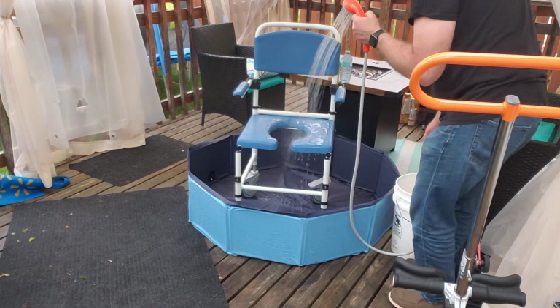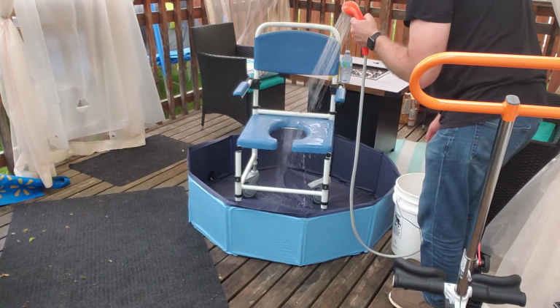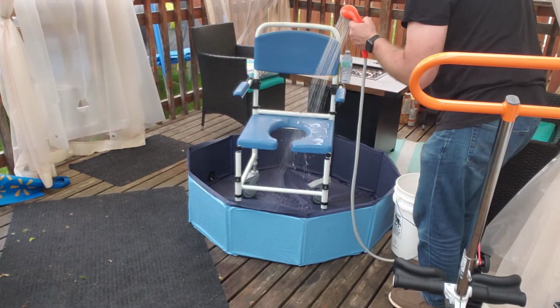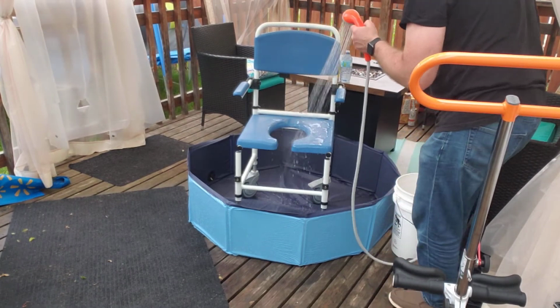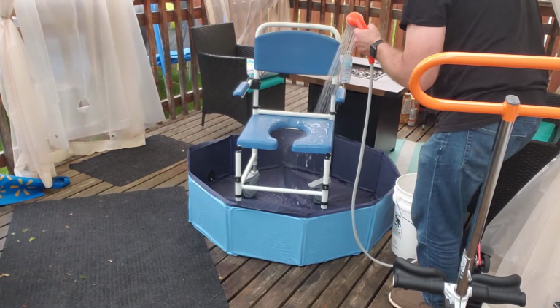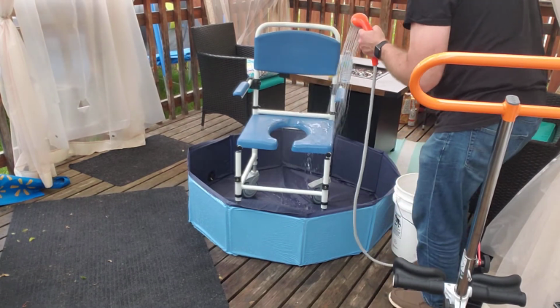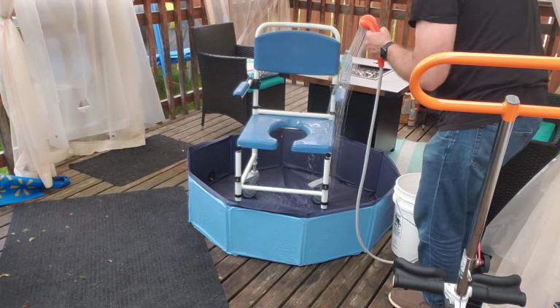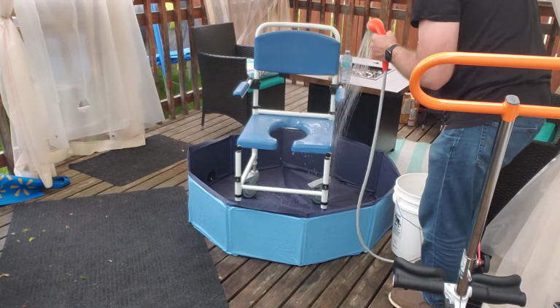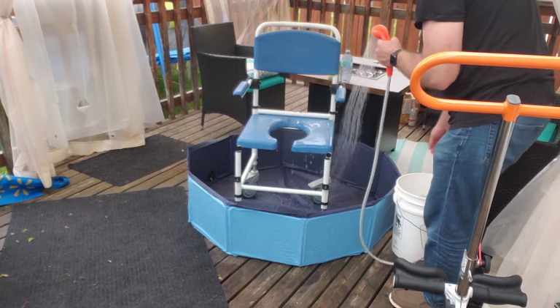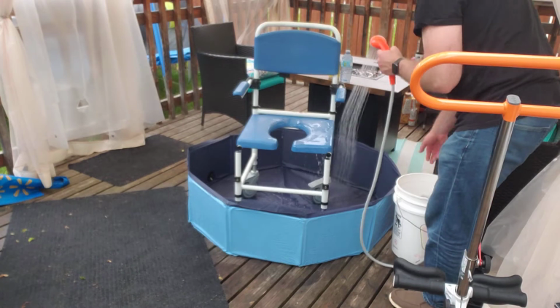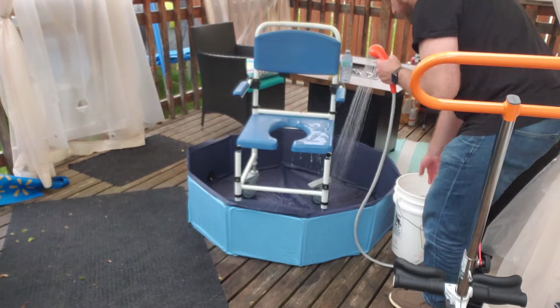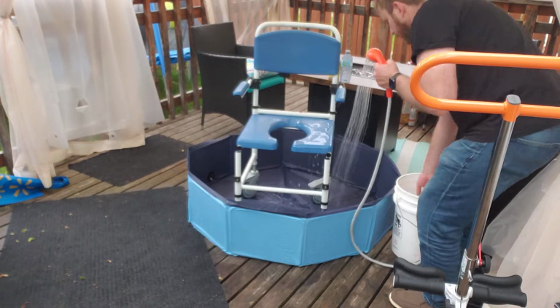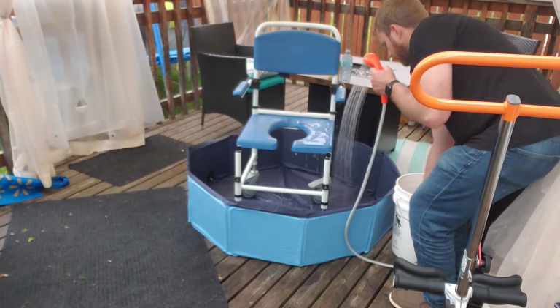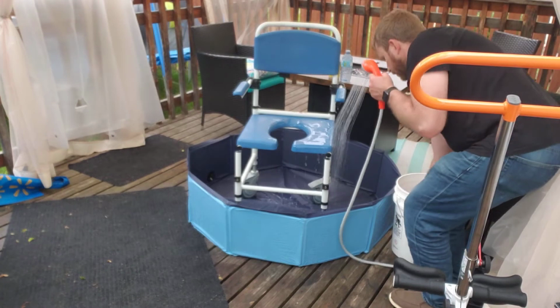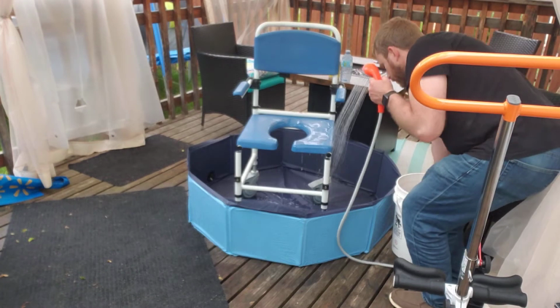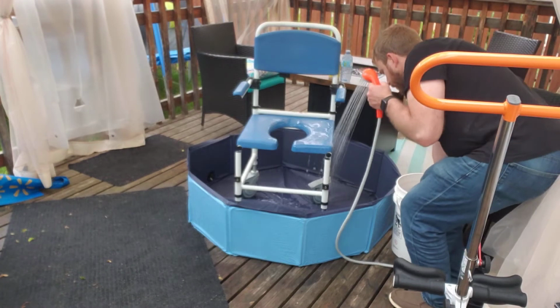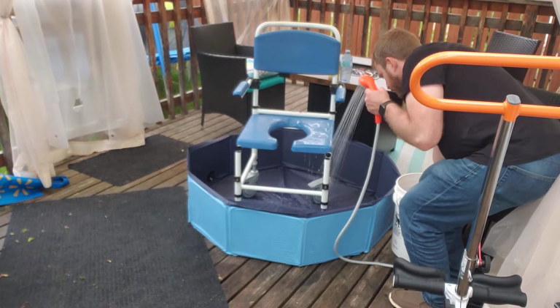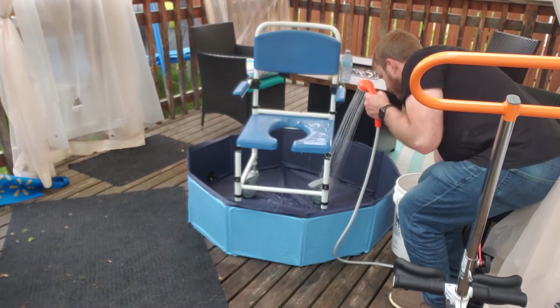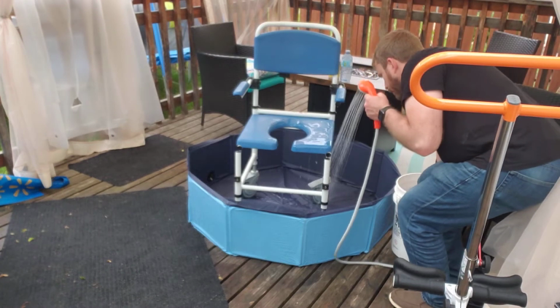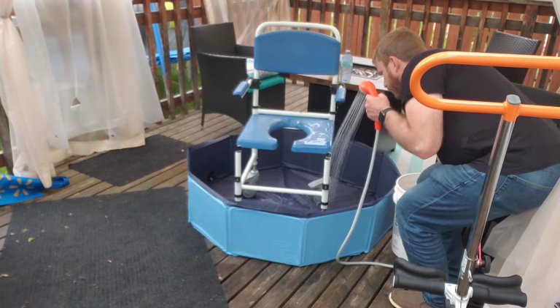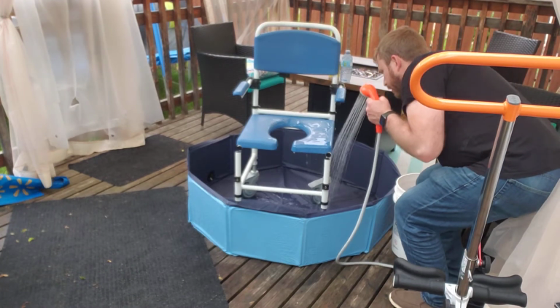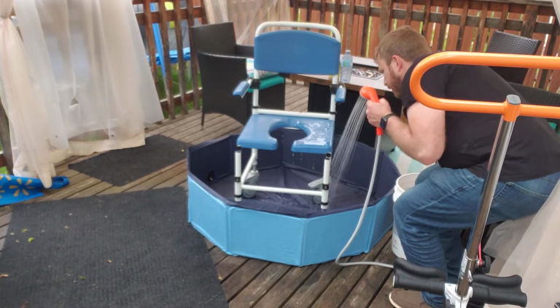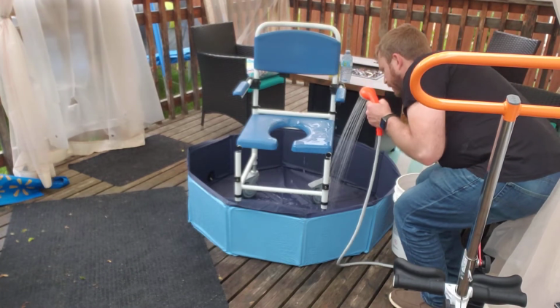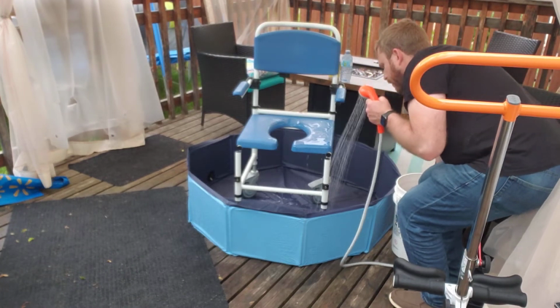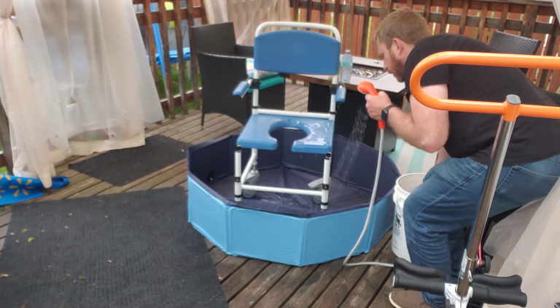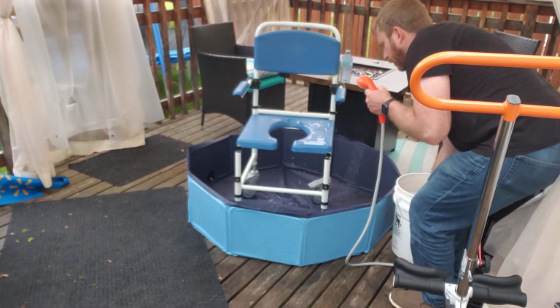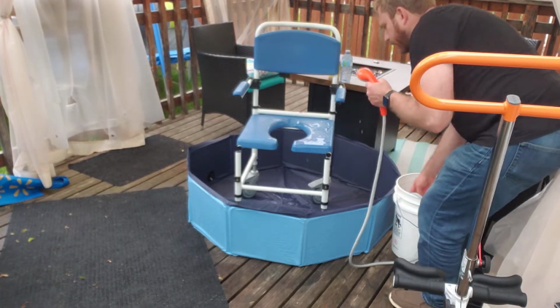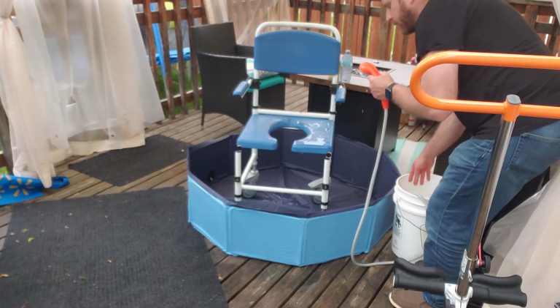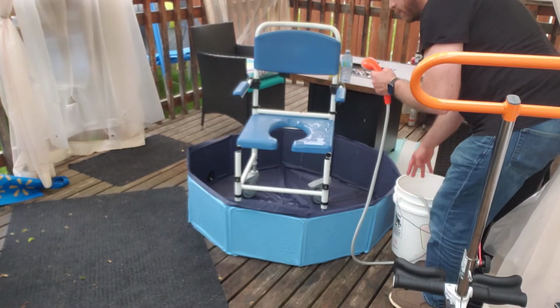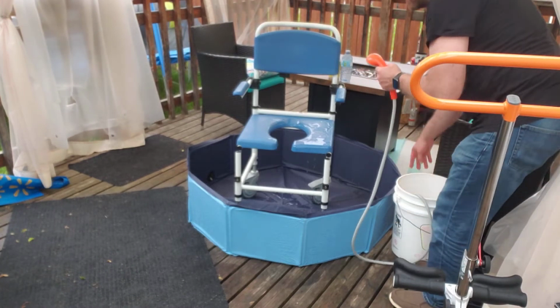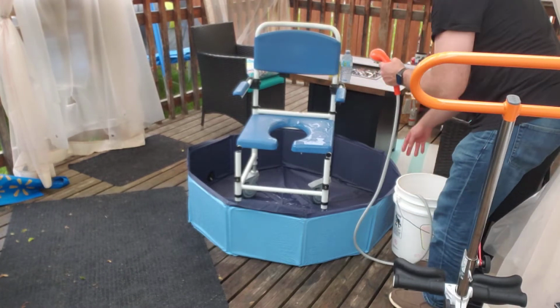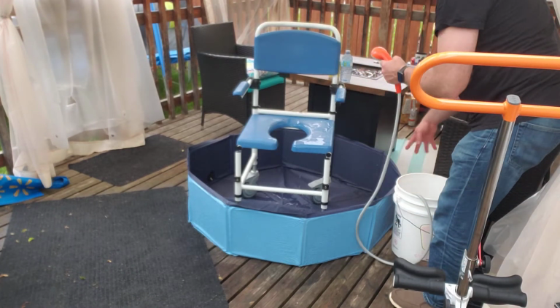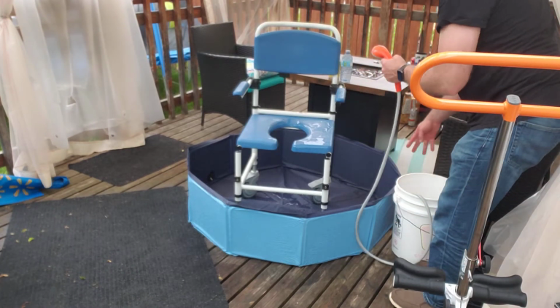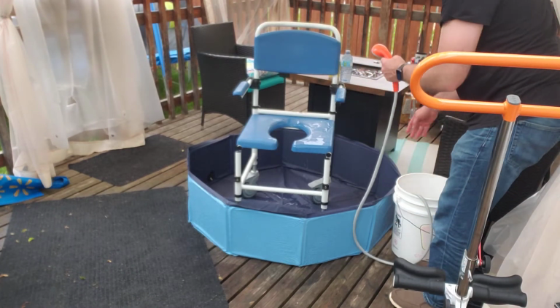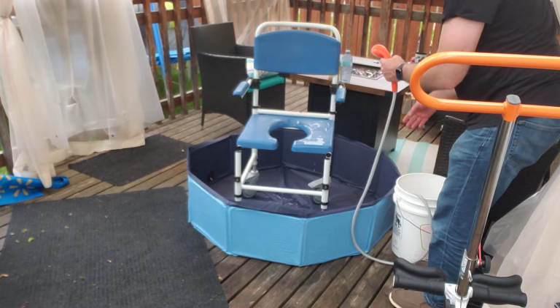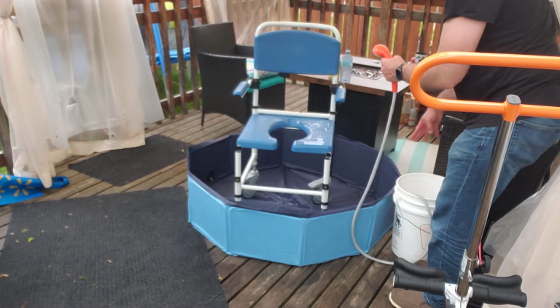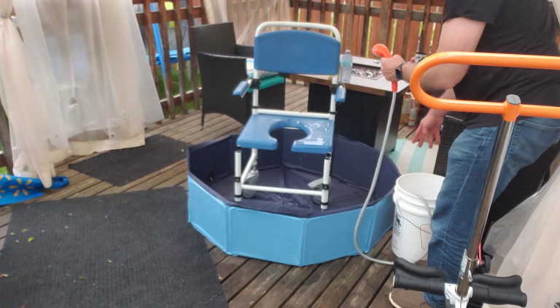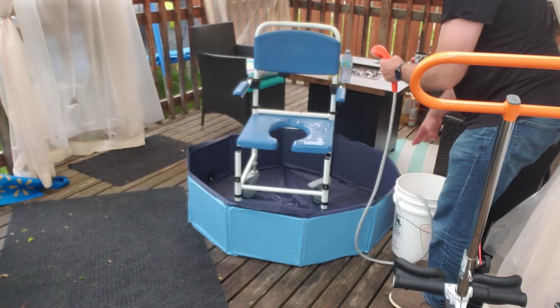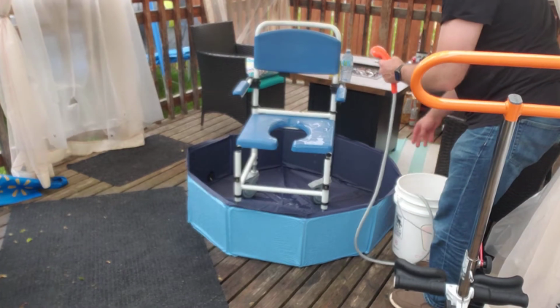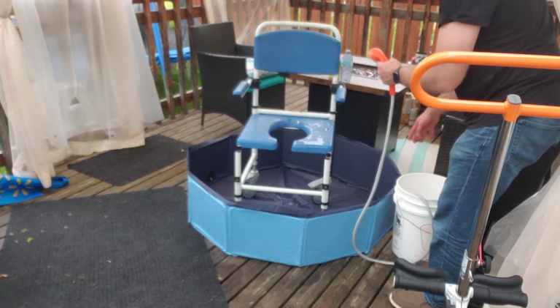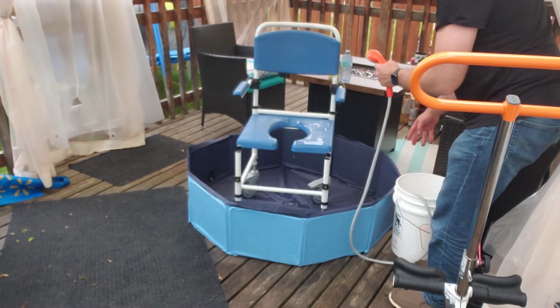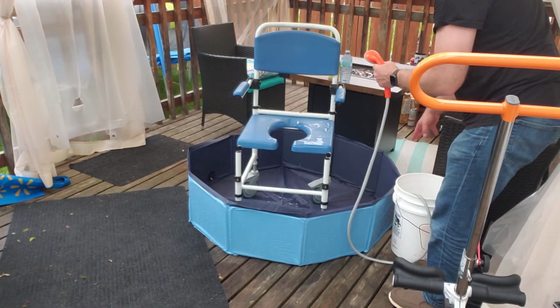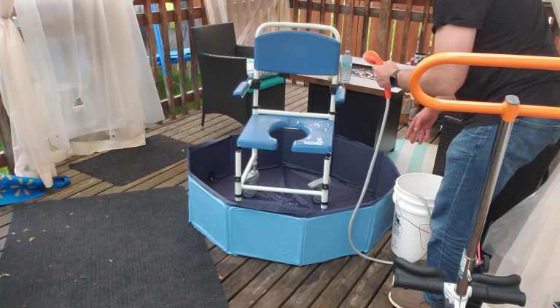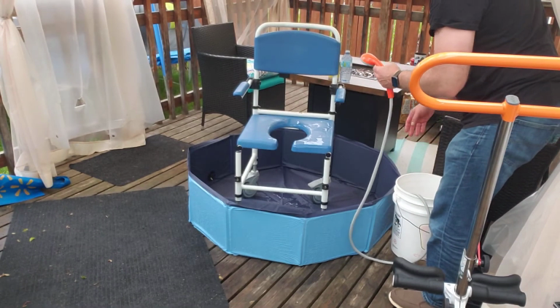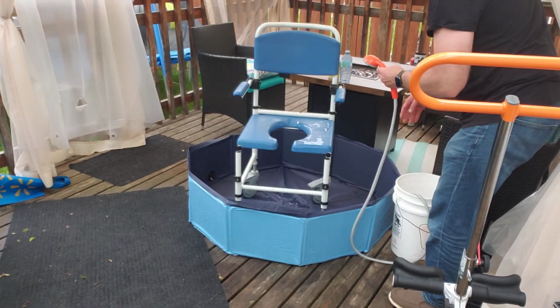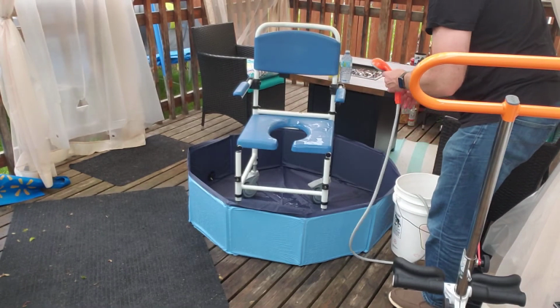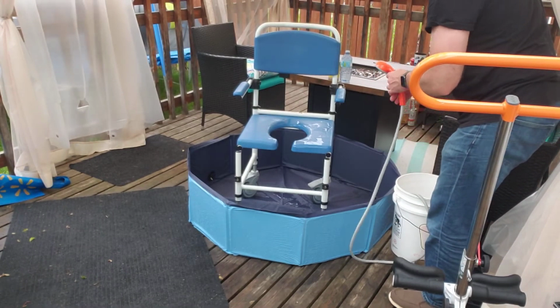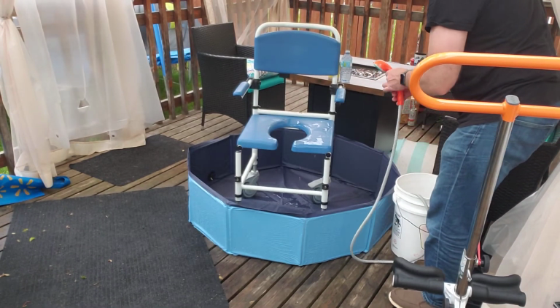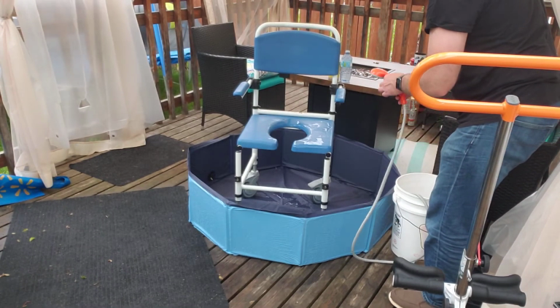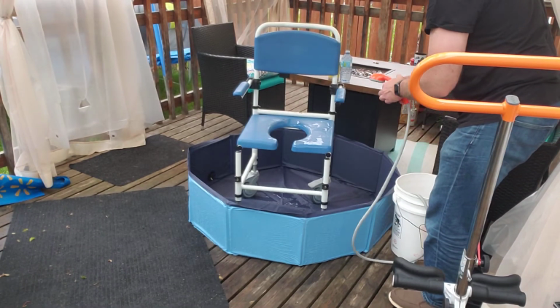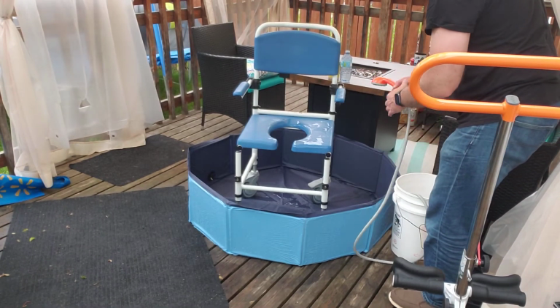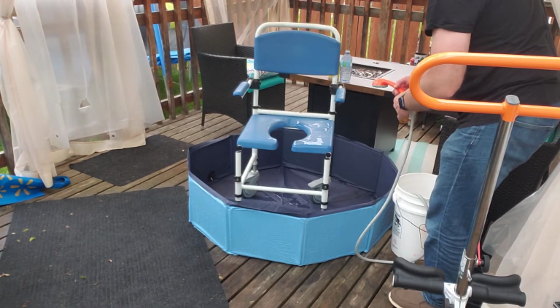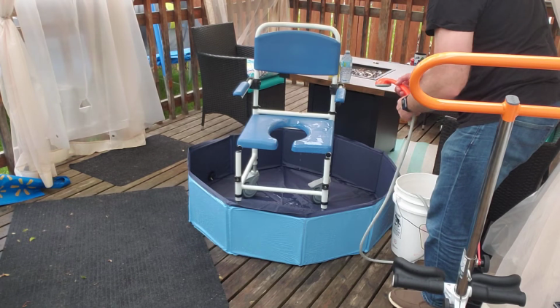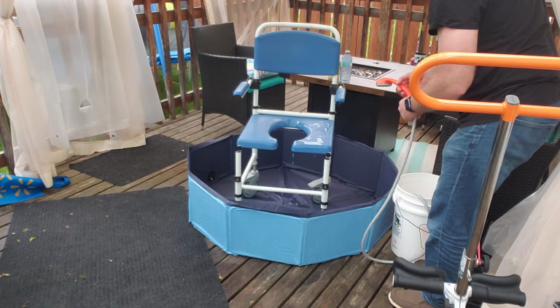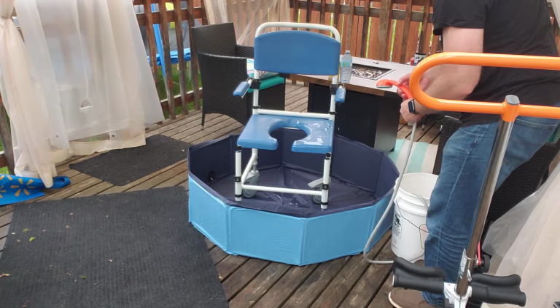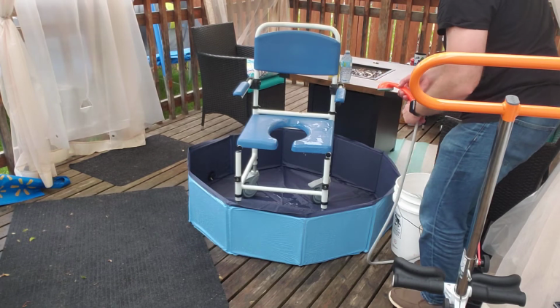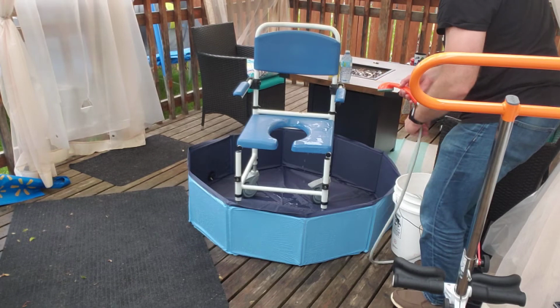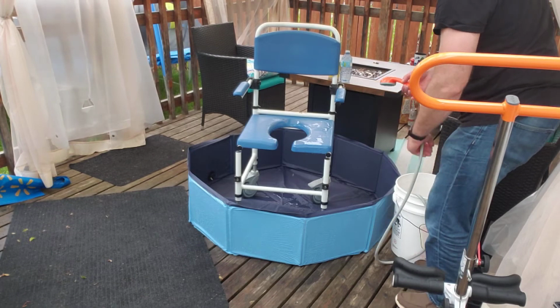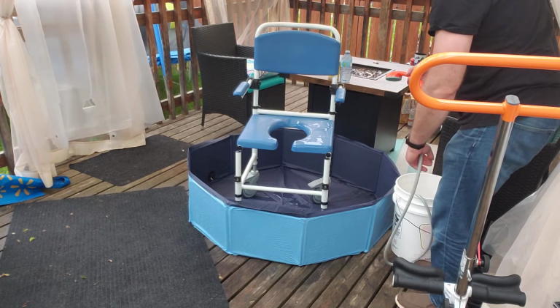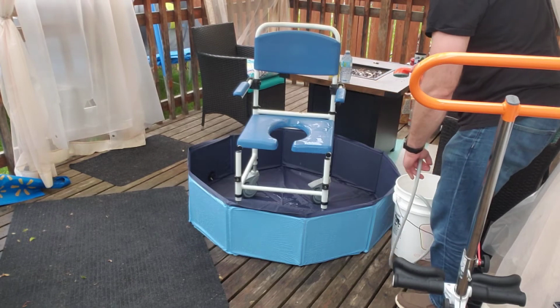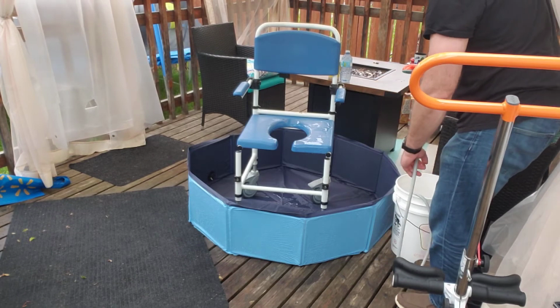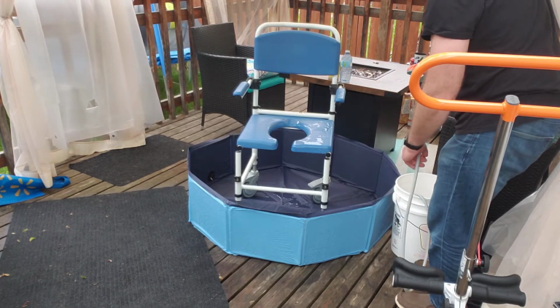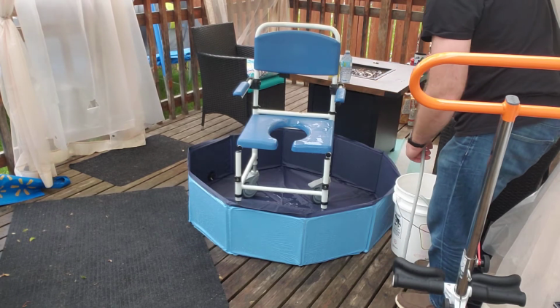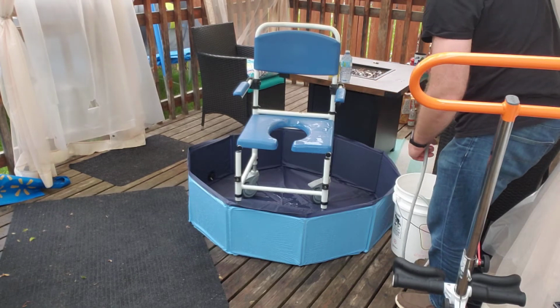And after you're done, all you do is shop vac it out and then you get rid of the gray water.